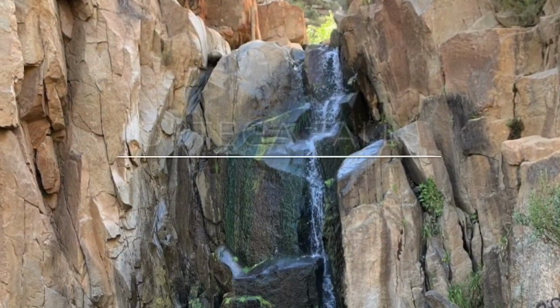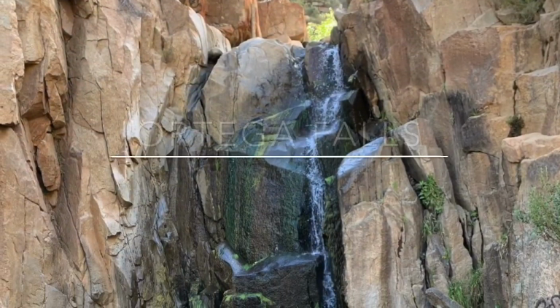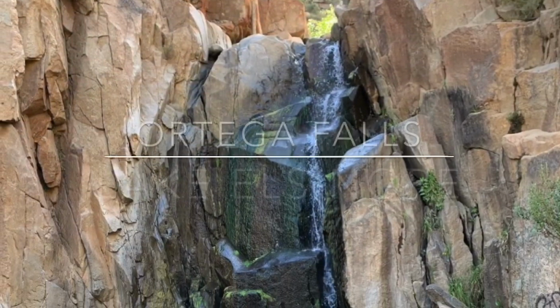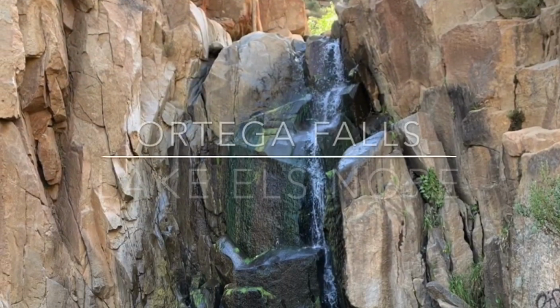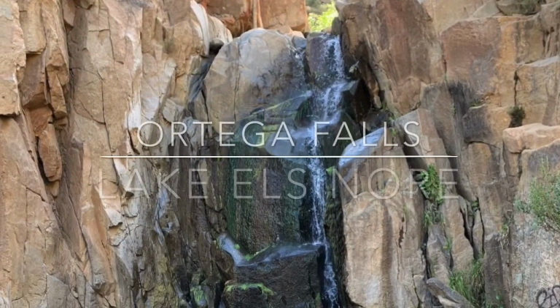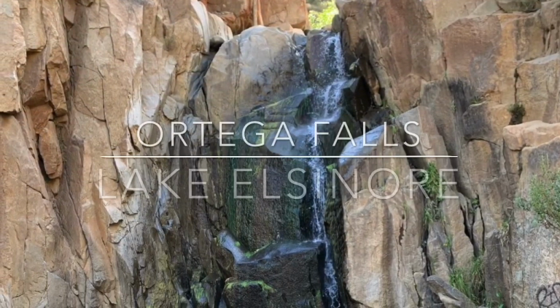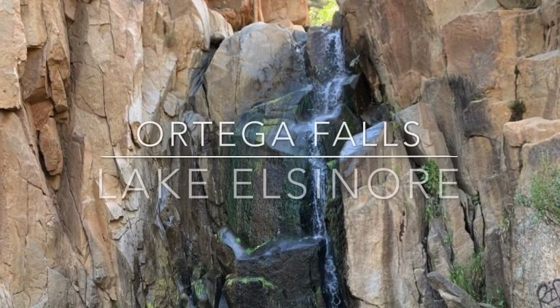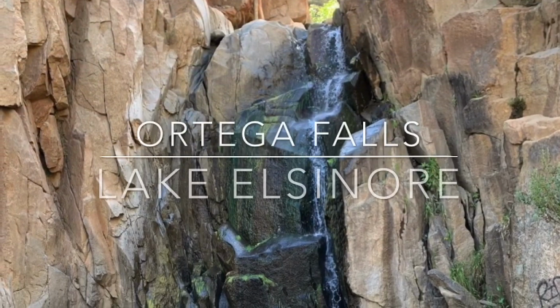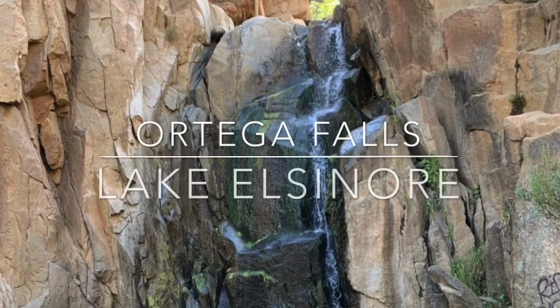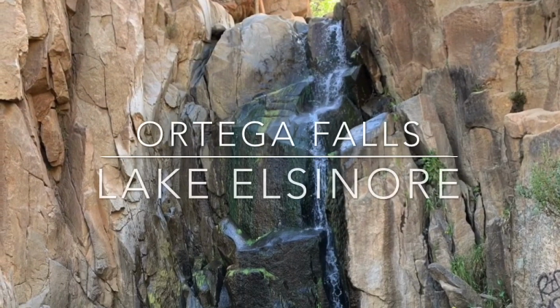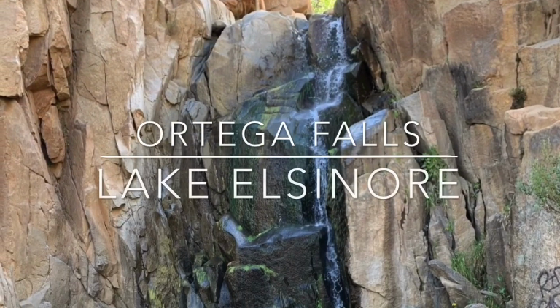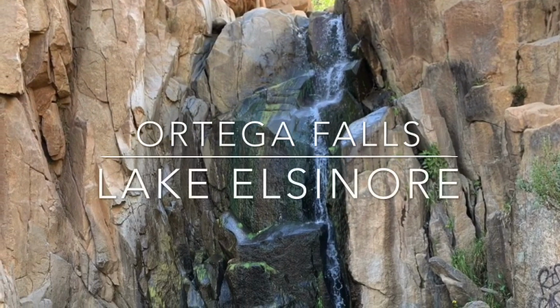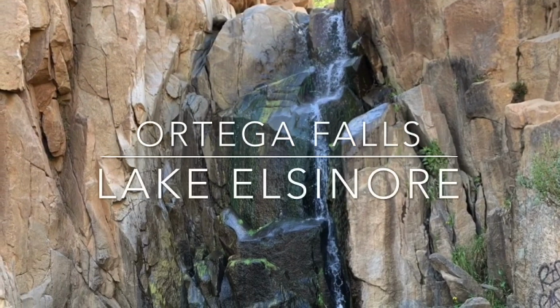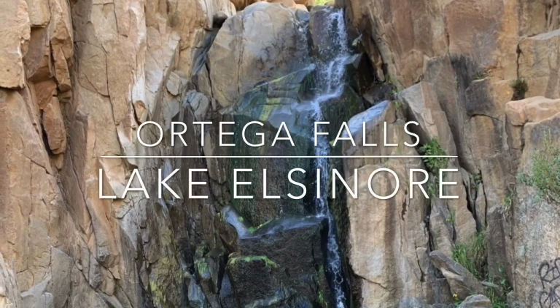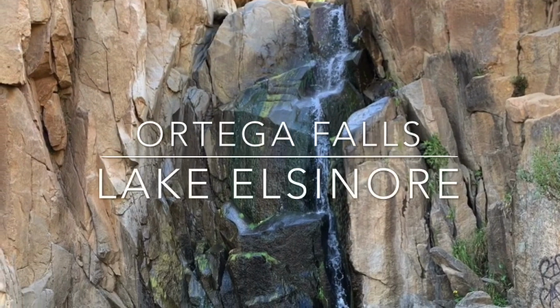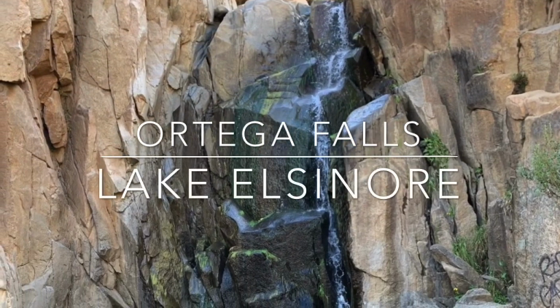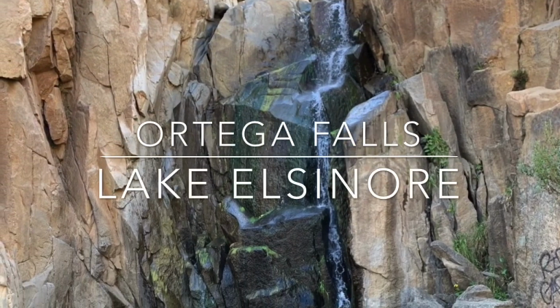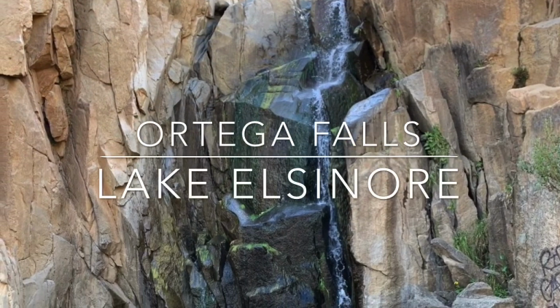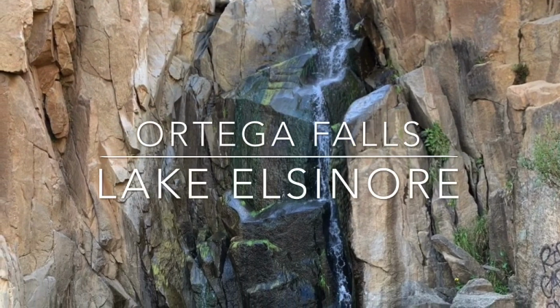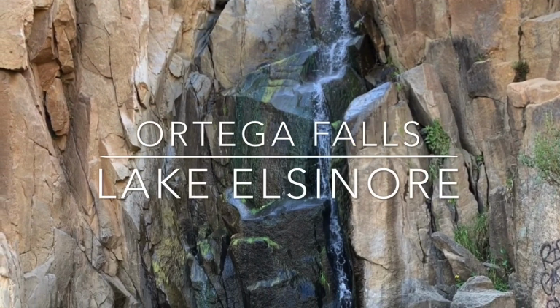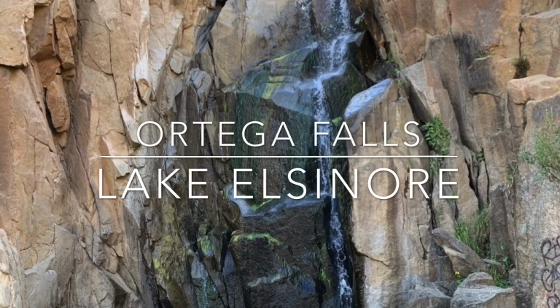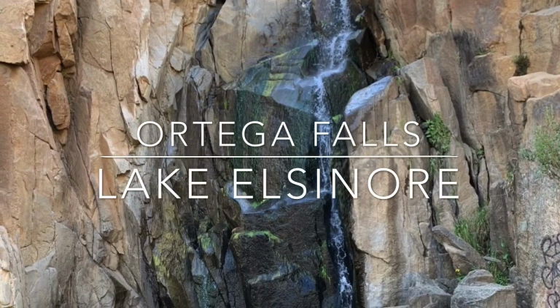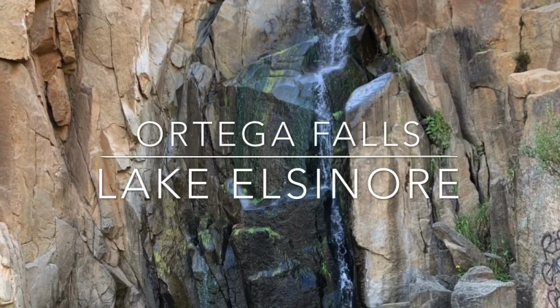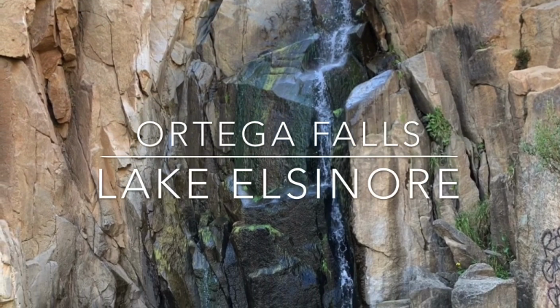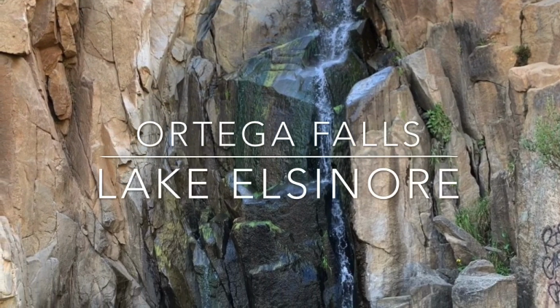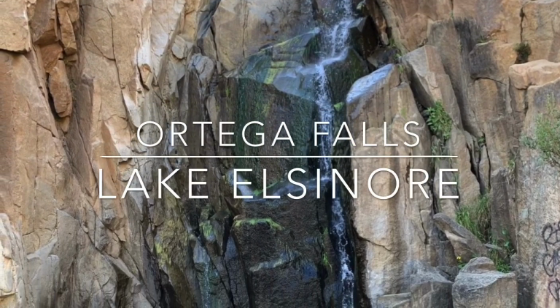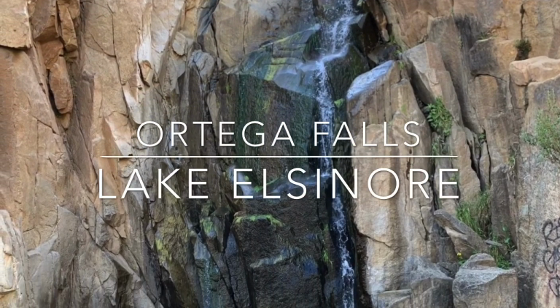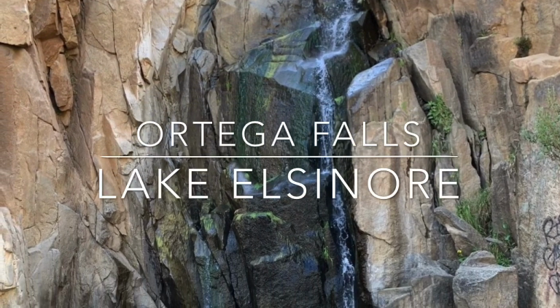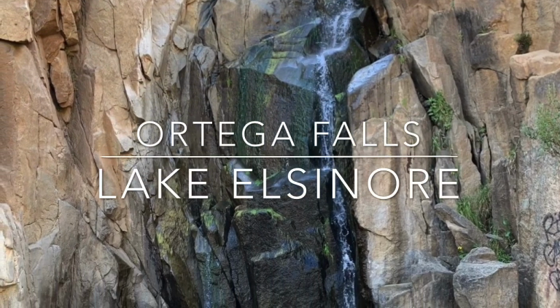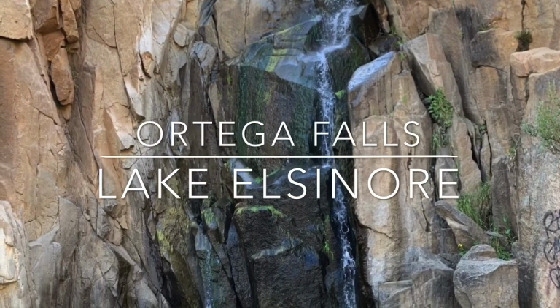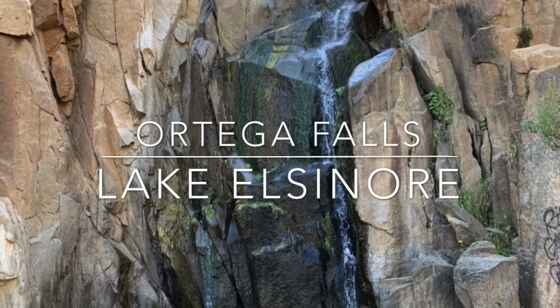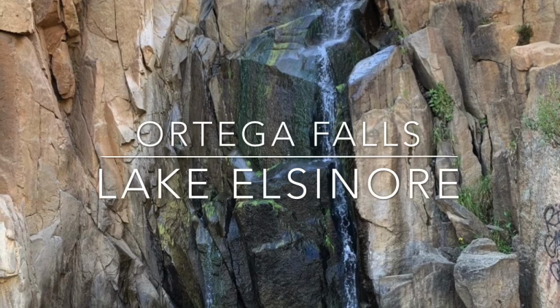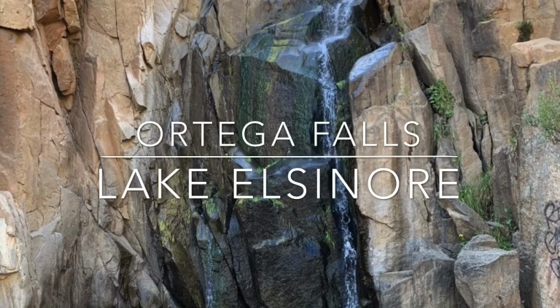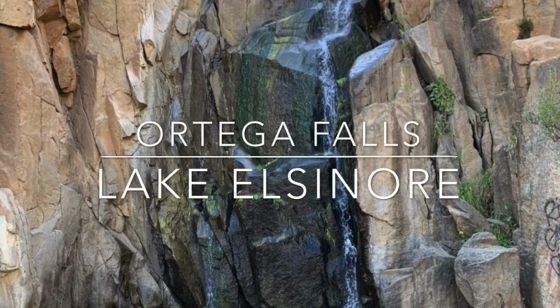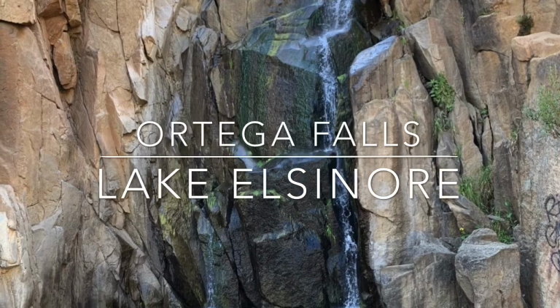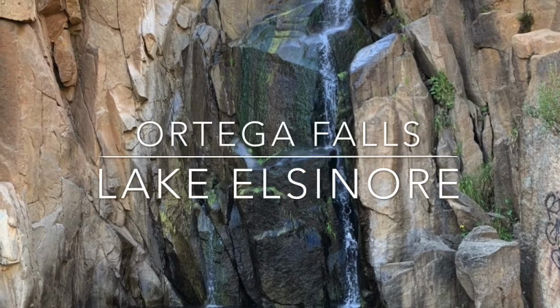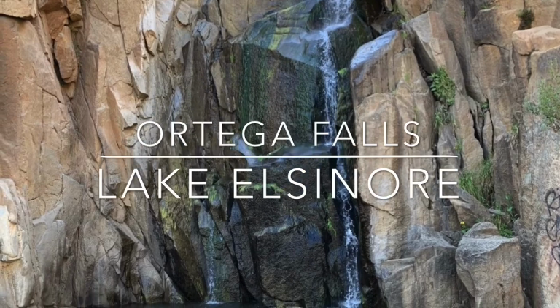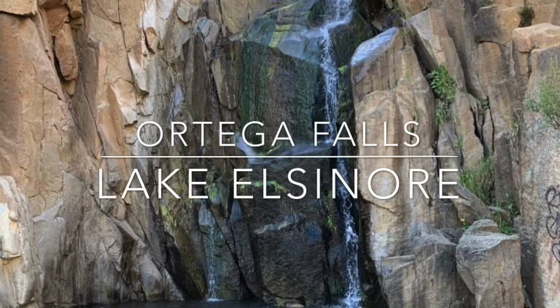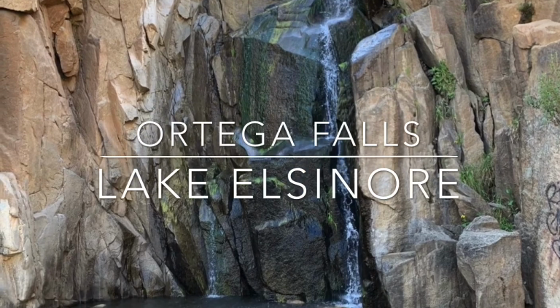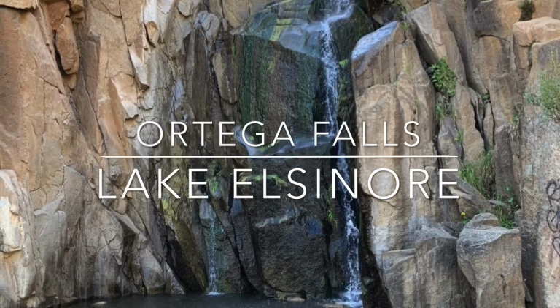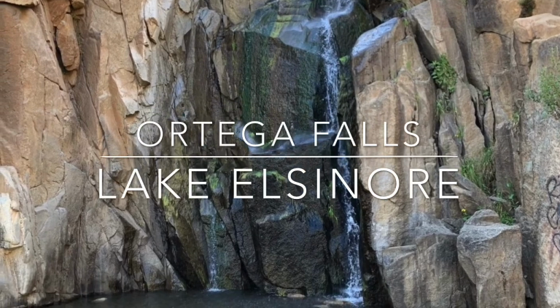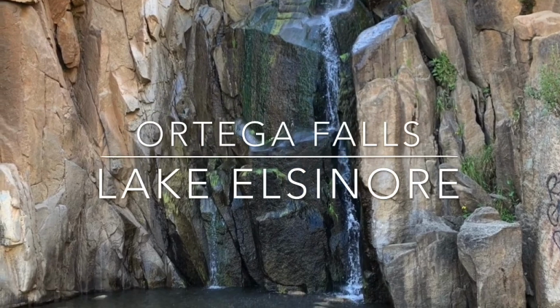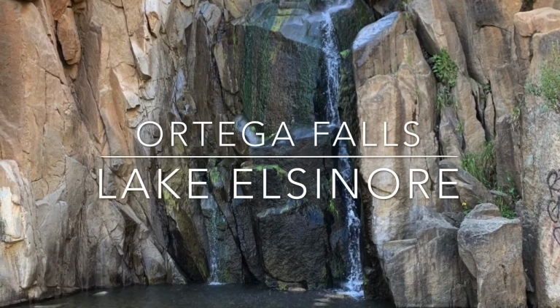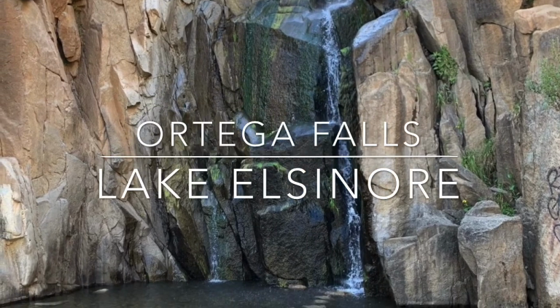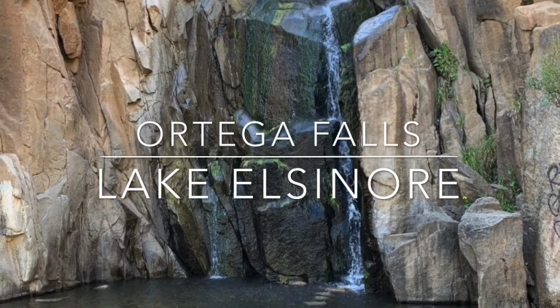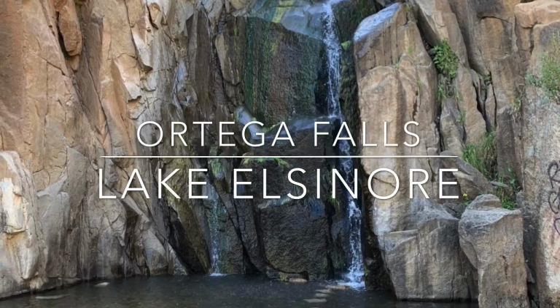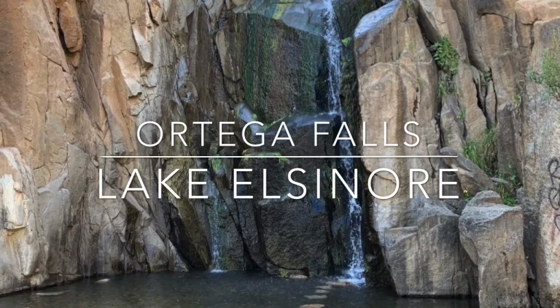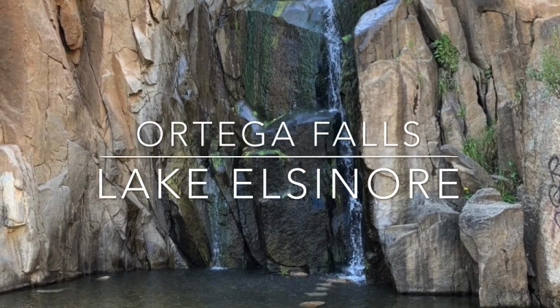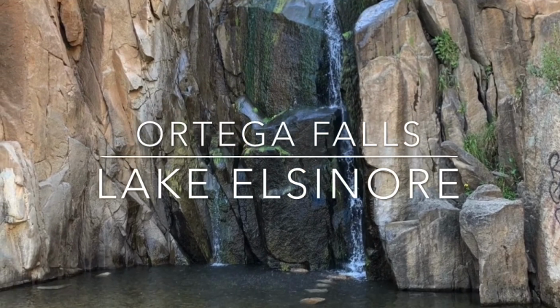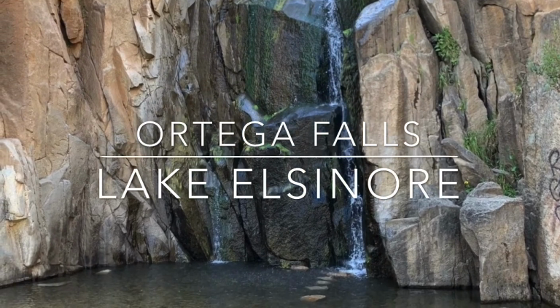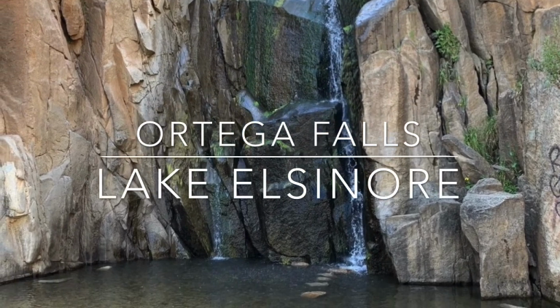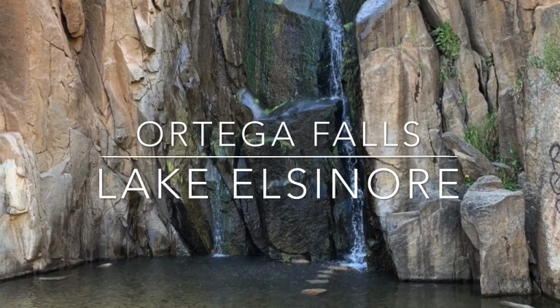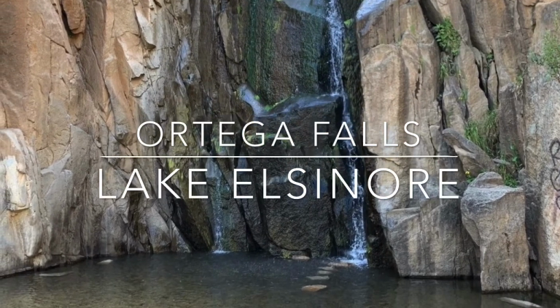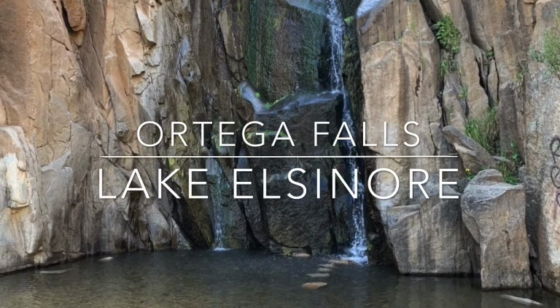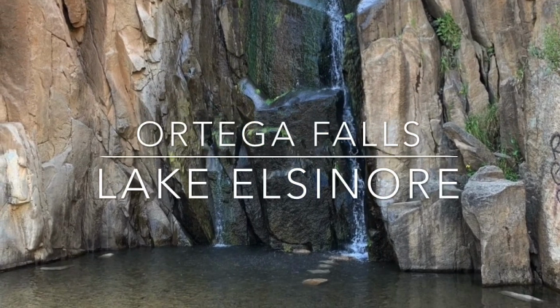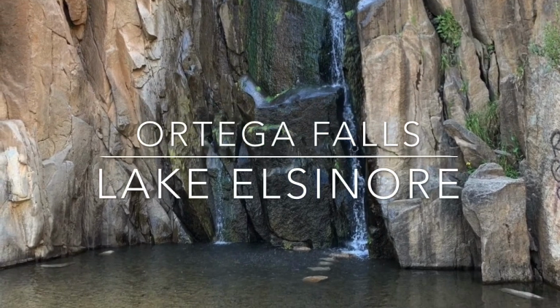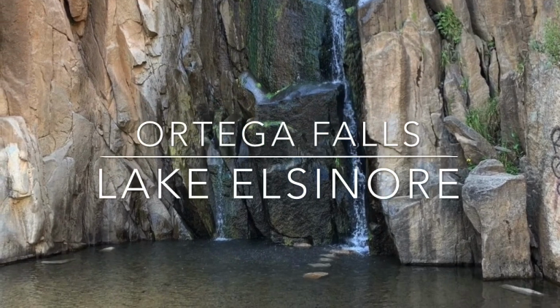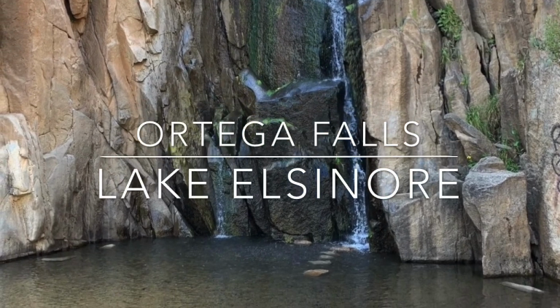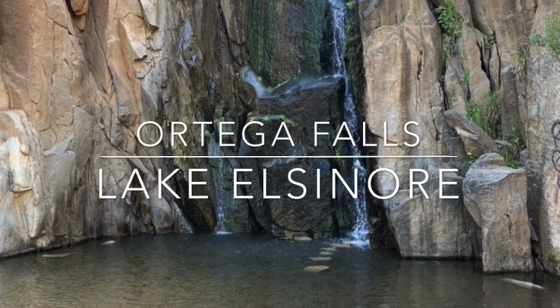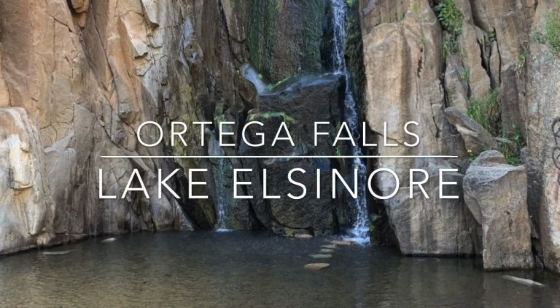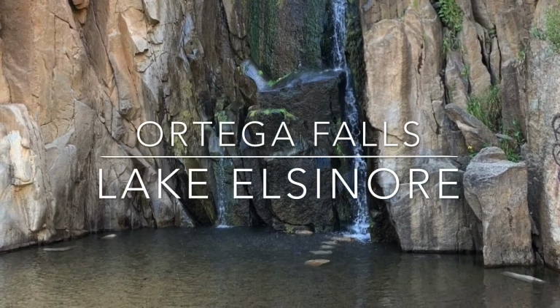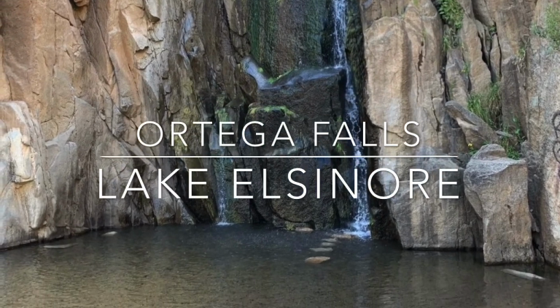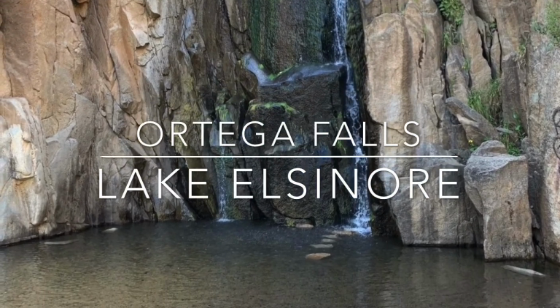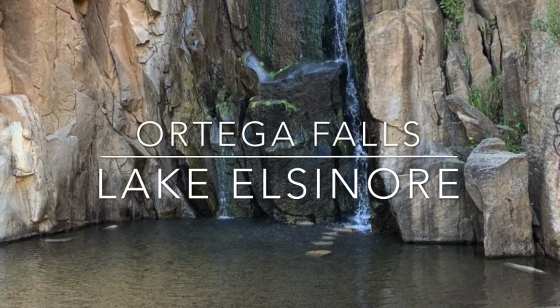Ortega Falls is located in Lake Elsinore. It is a 35-foot waterfall. A short 0.2-mile trail takes you to the falls.